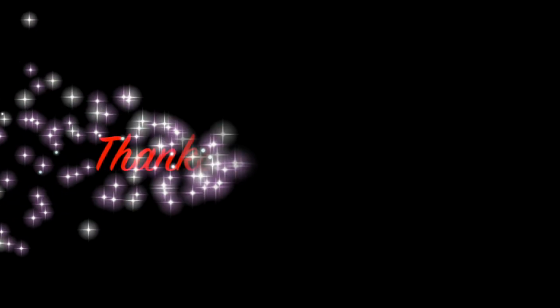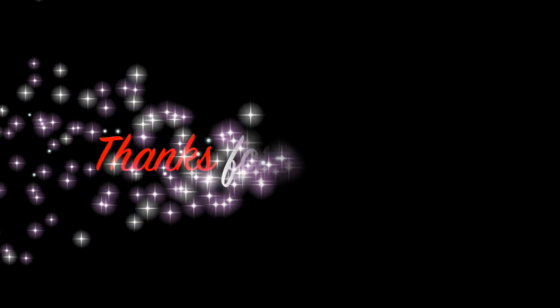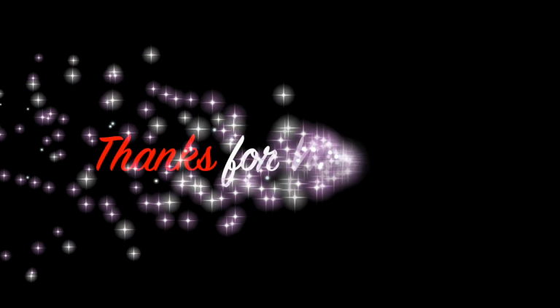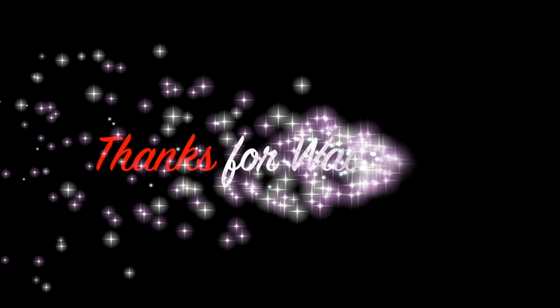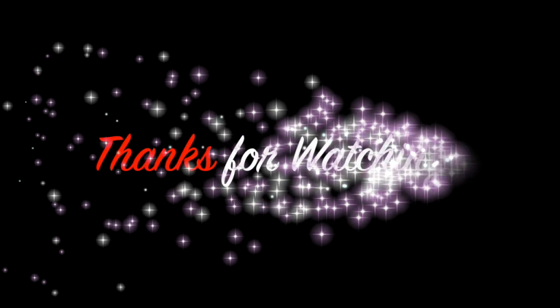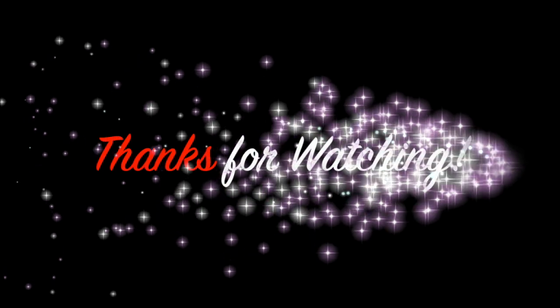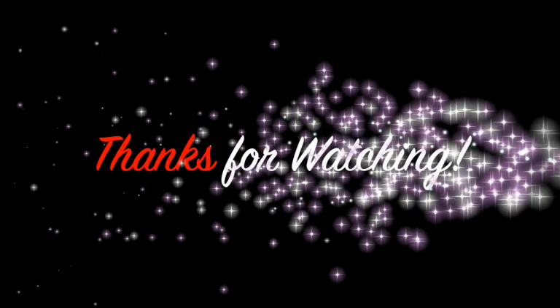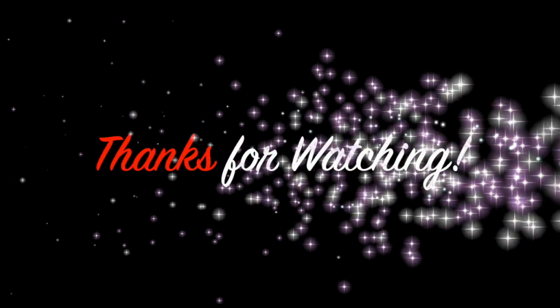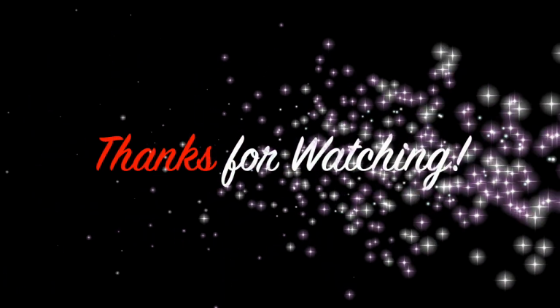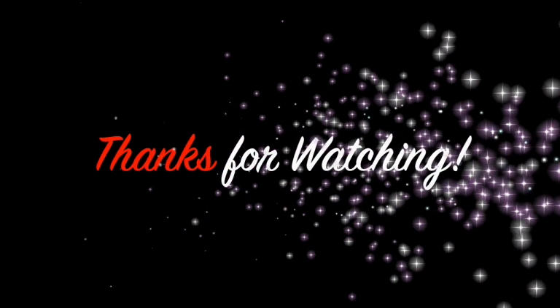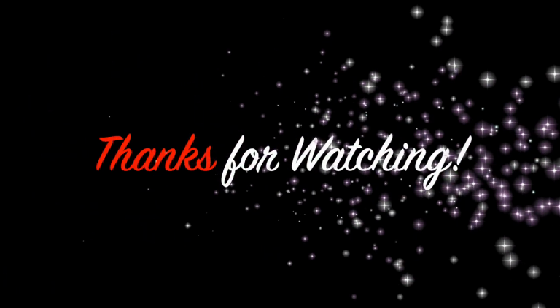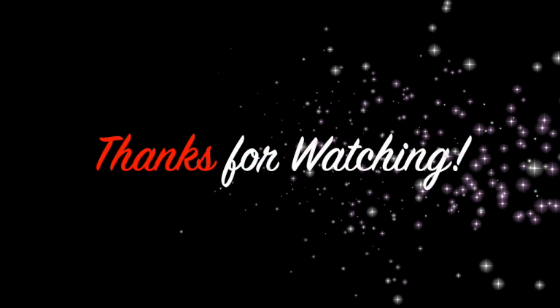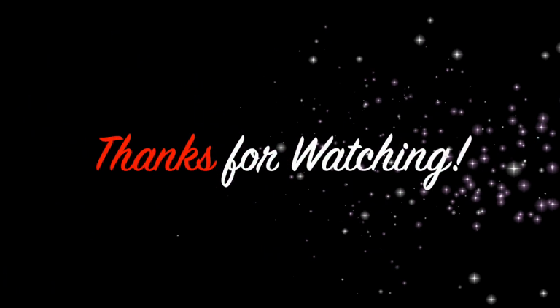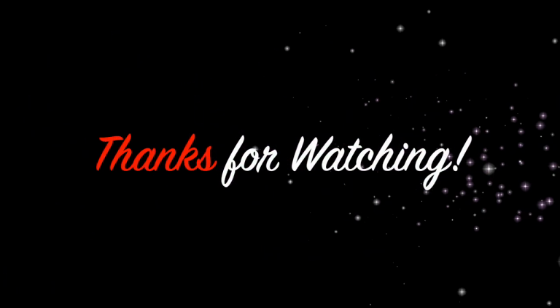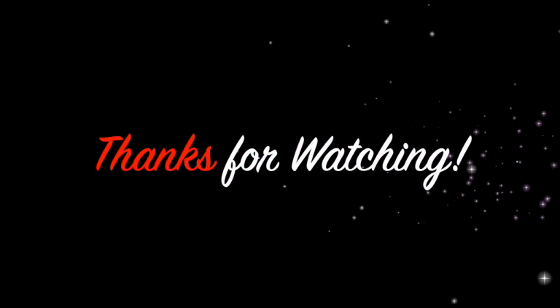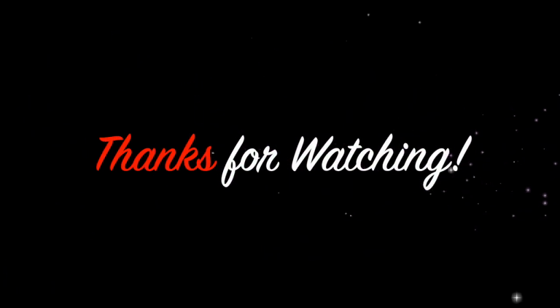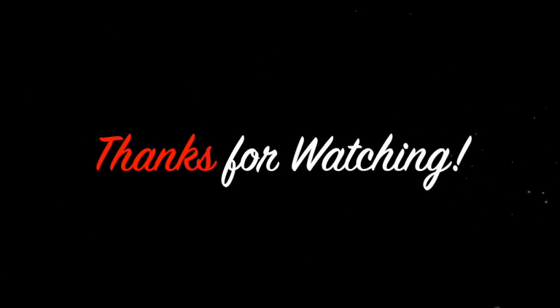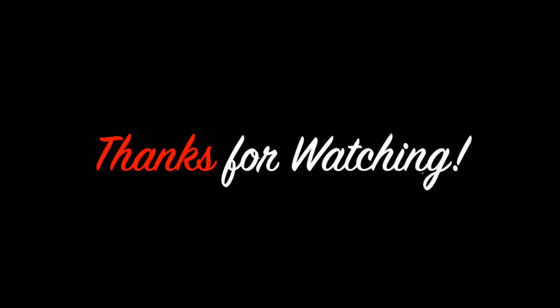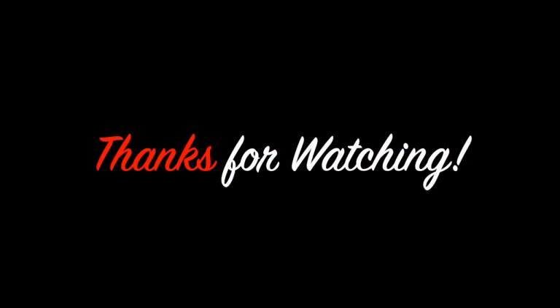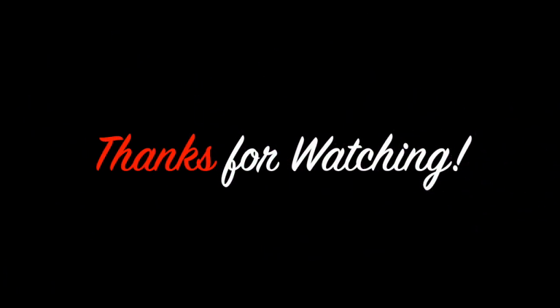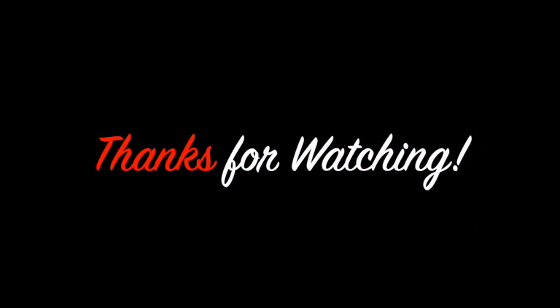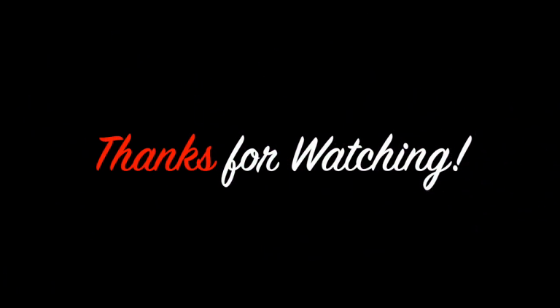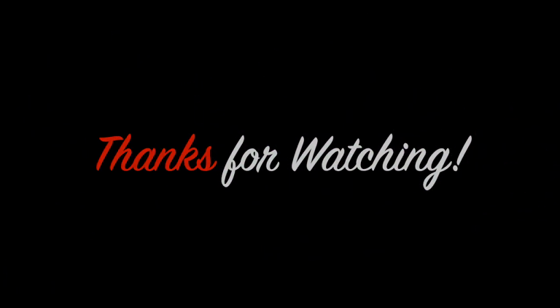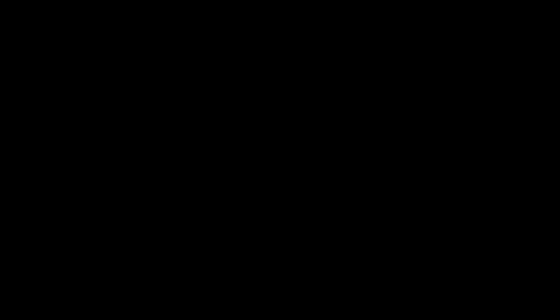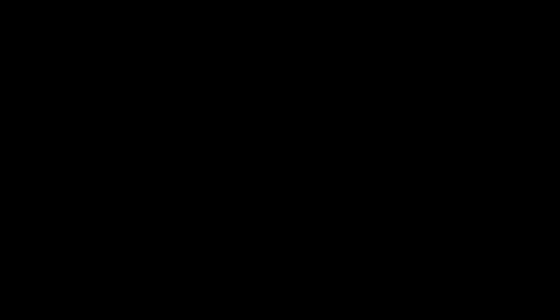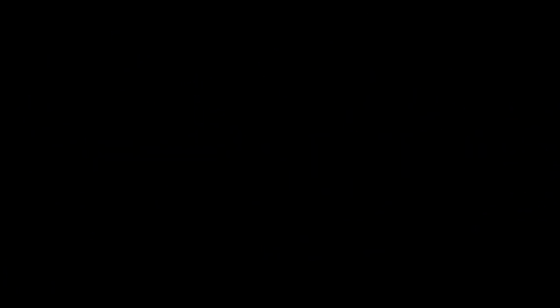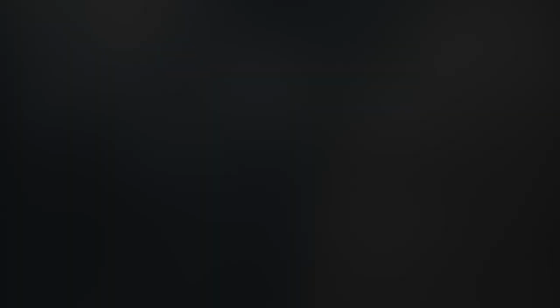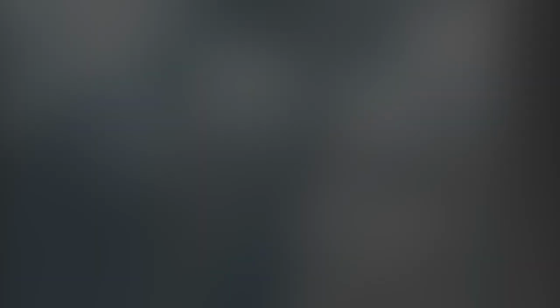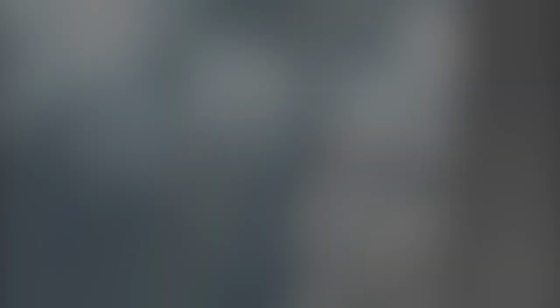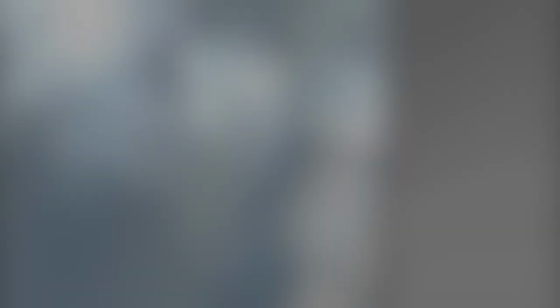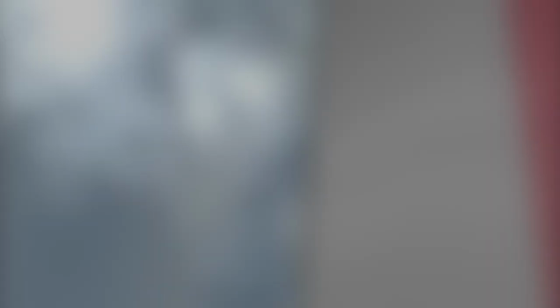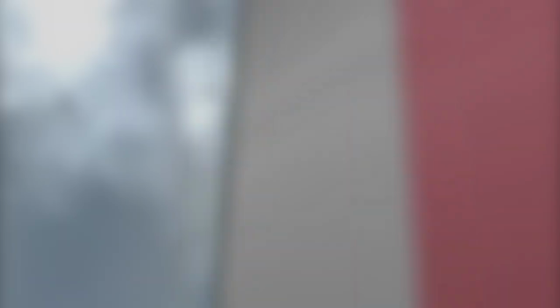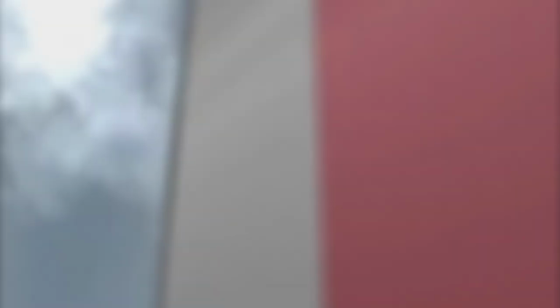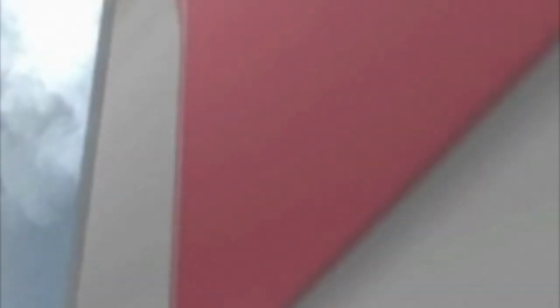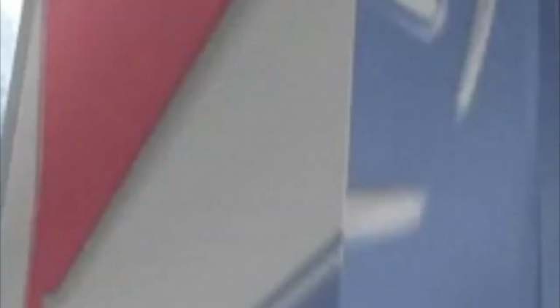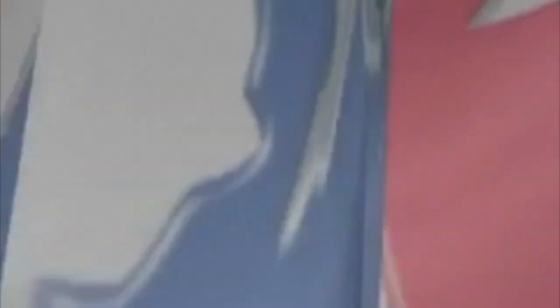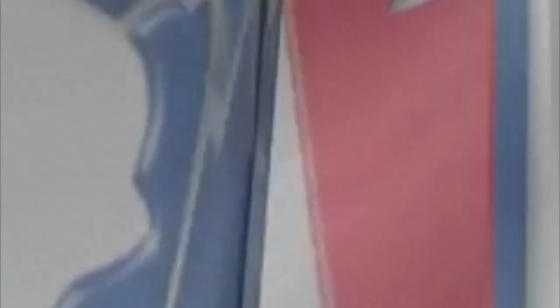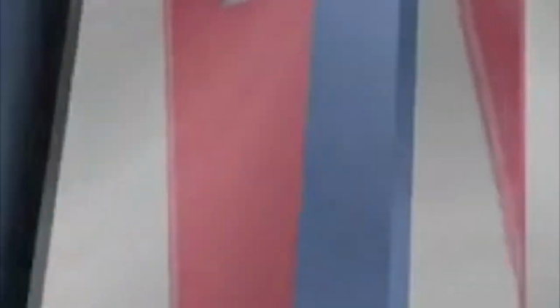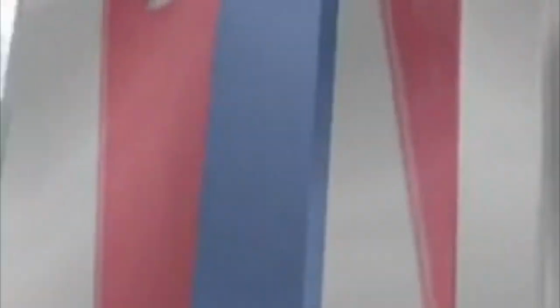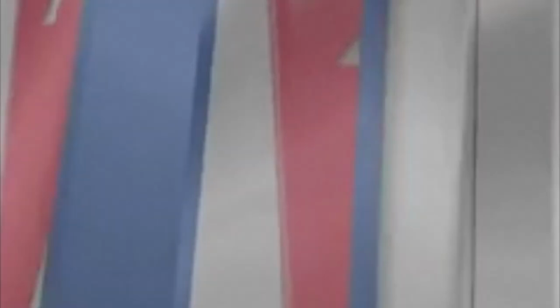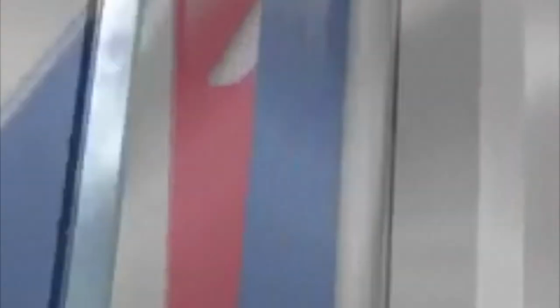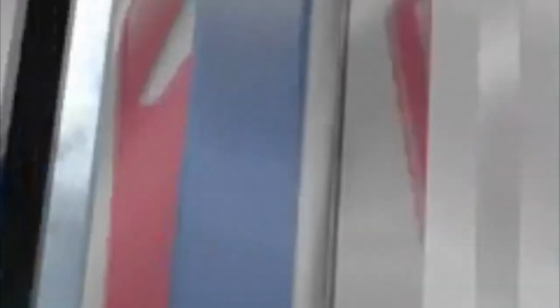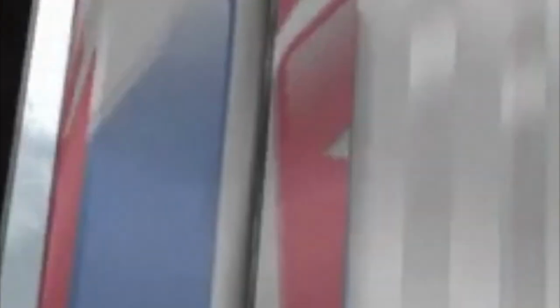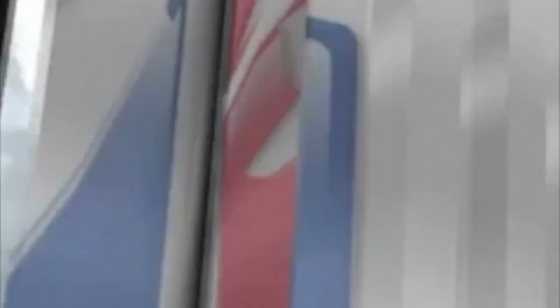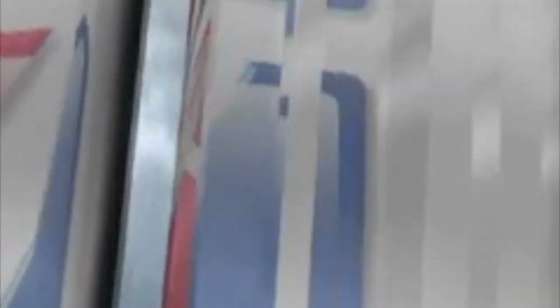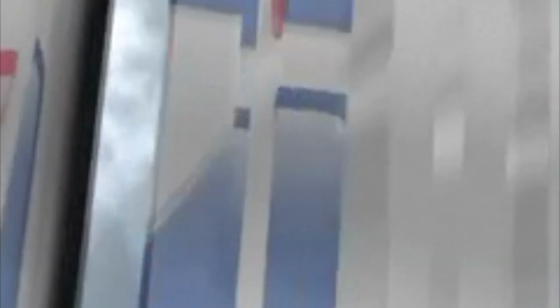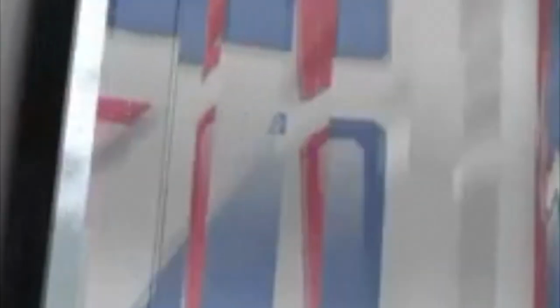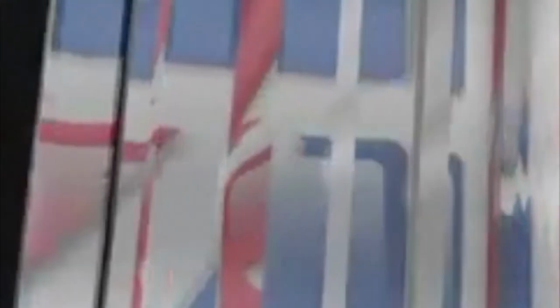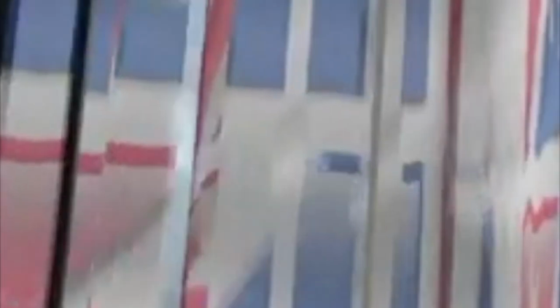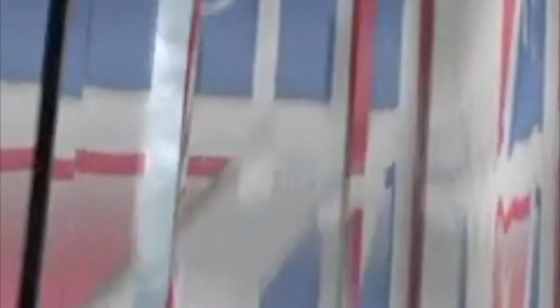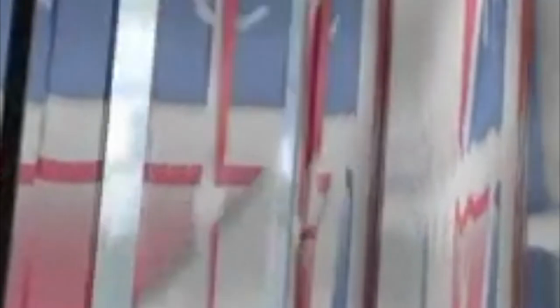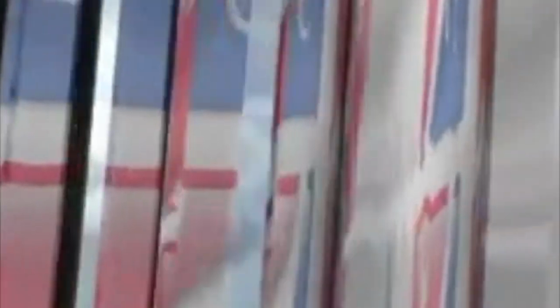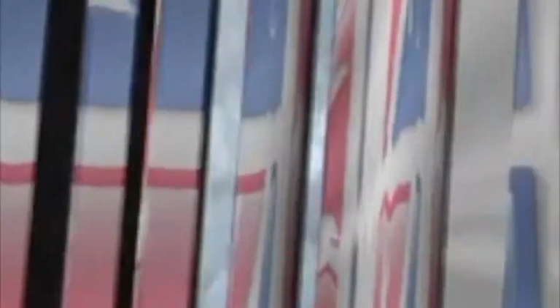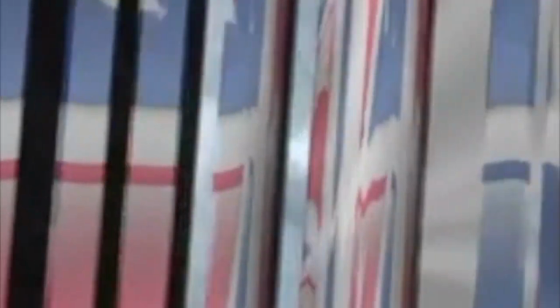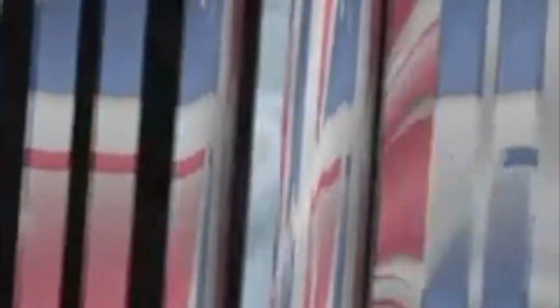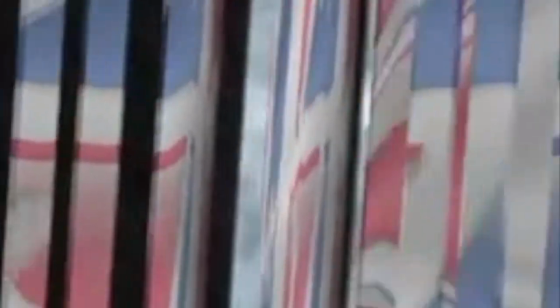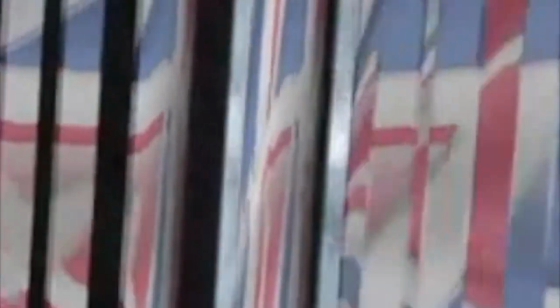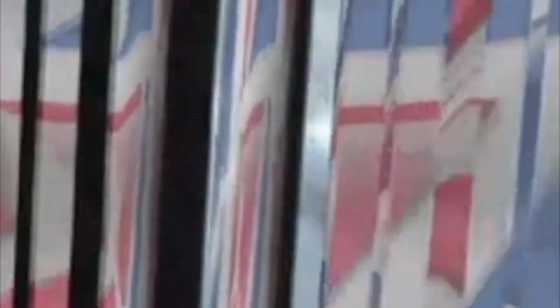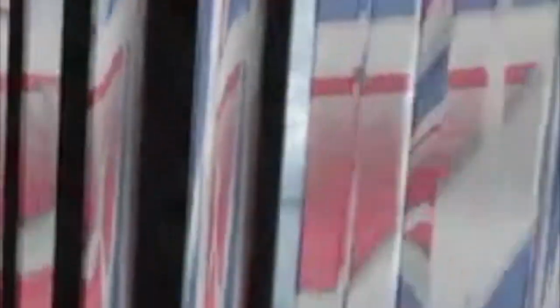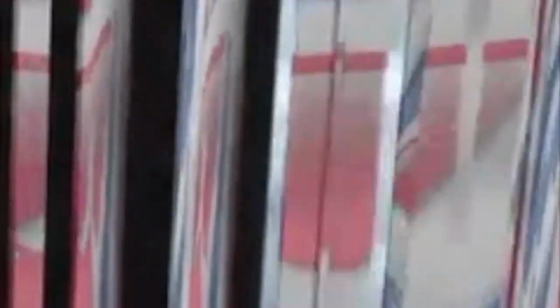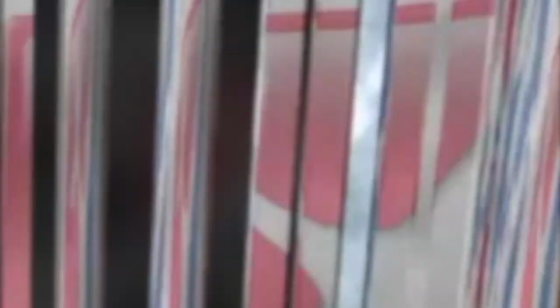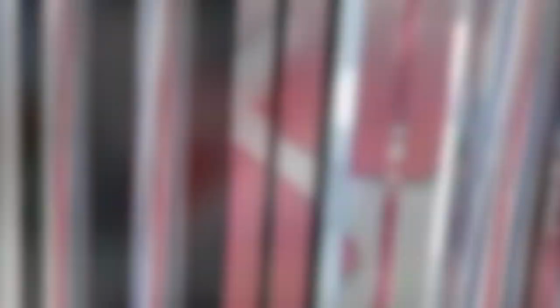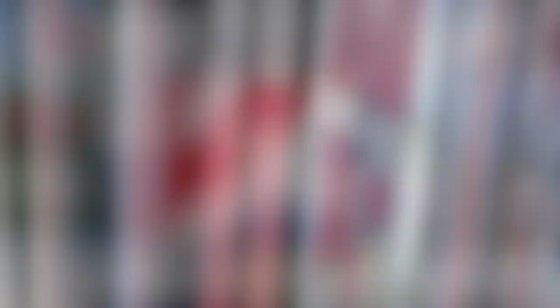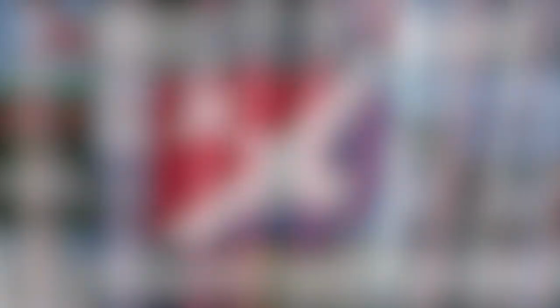Thanks so much for watching. Please like and subscribe to this channel and check out www.BuyDanJohnson.com.